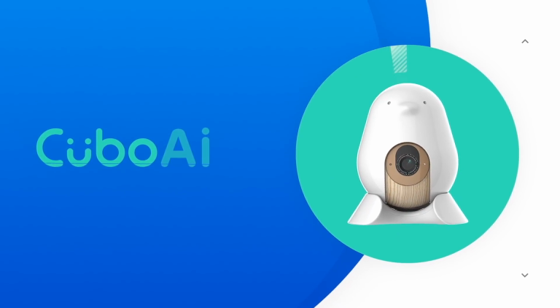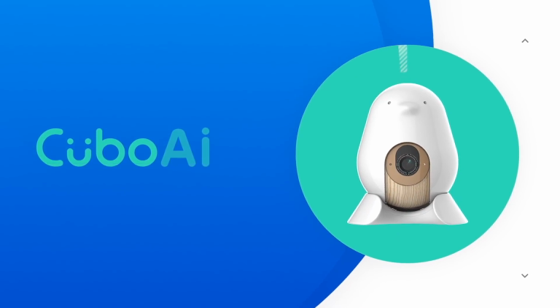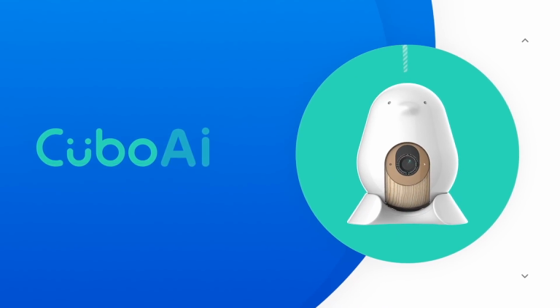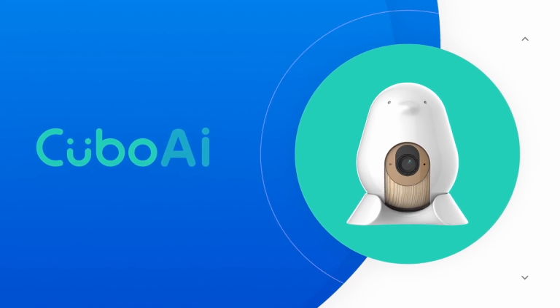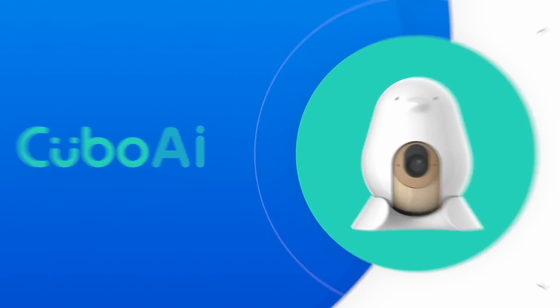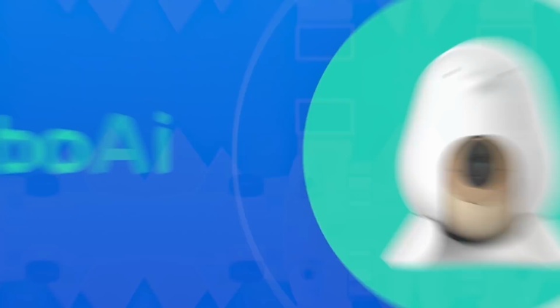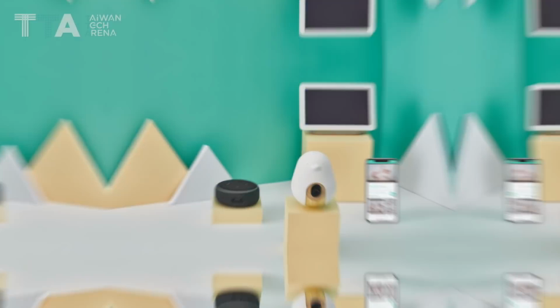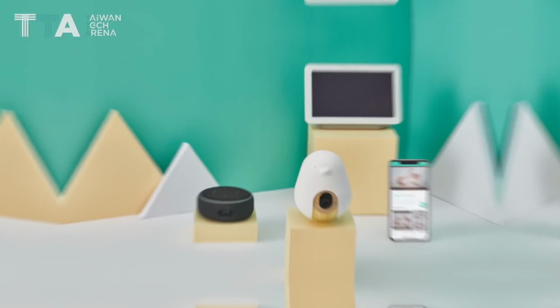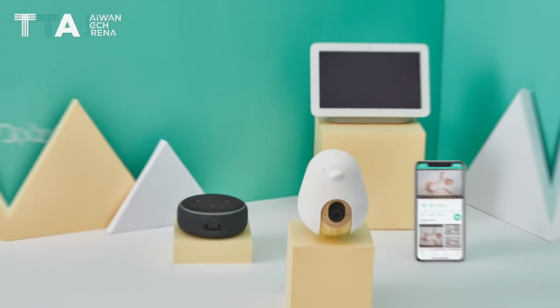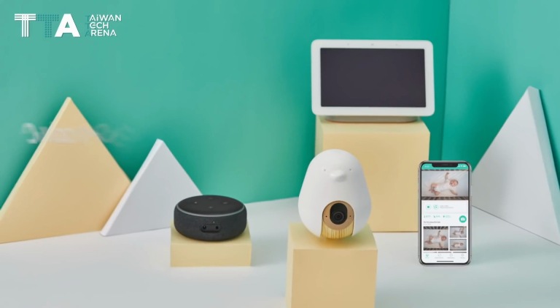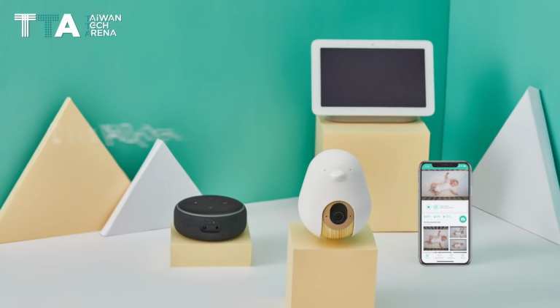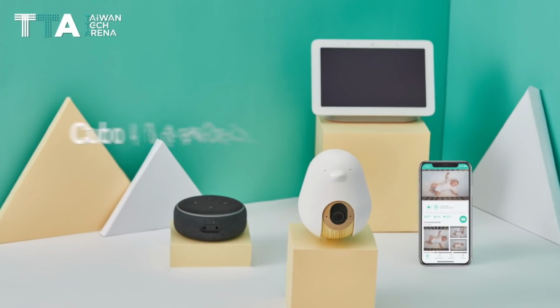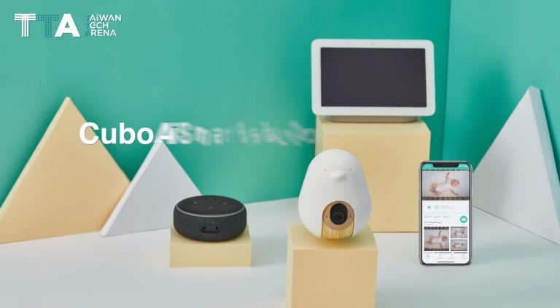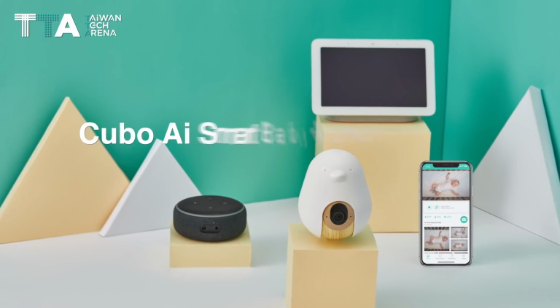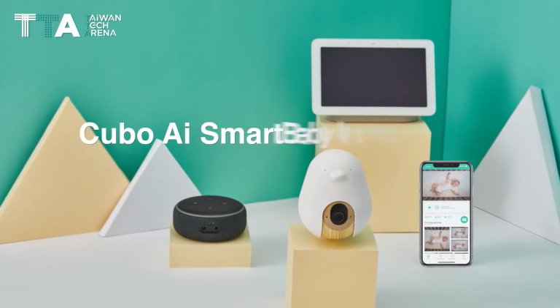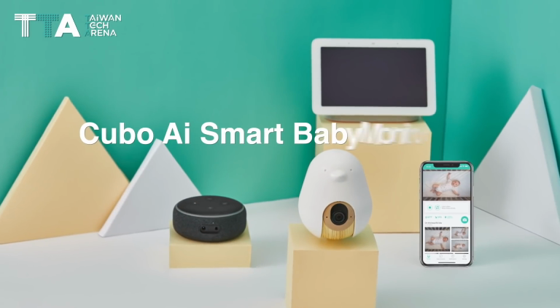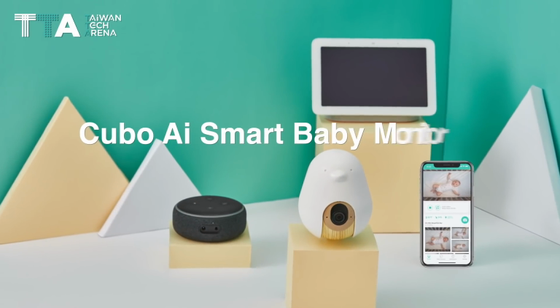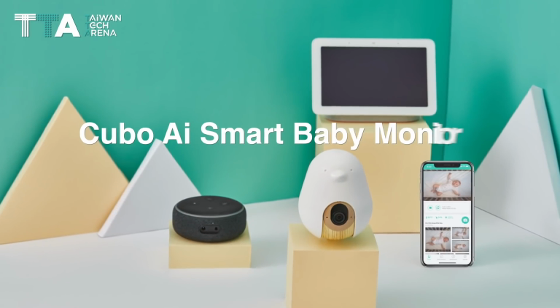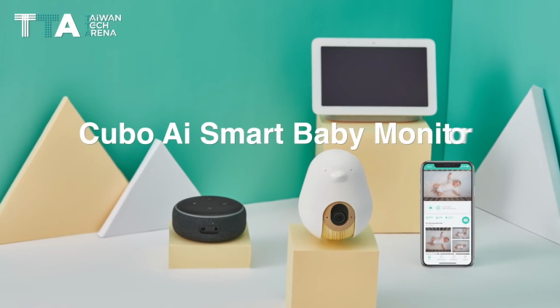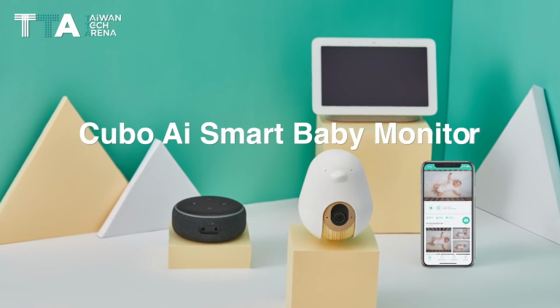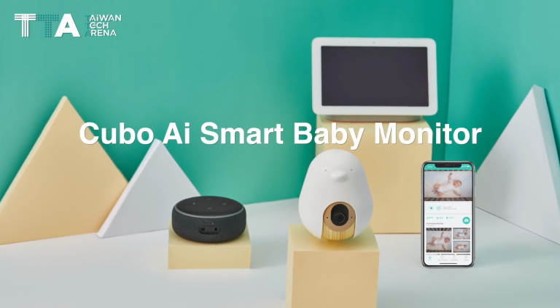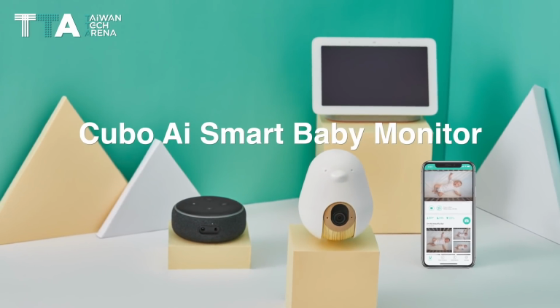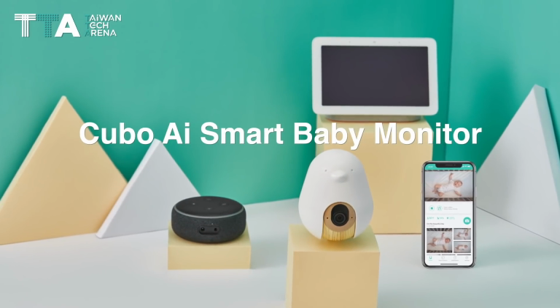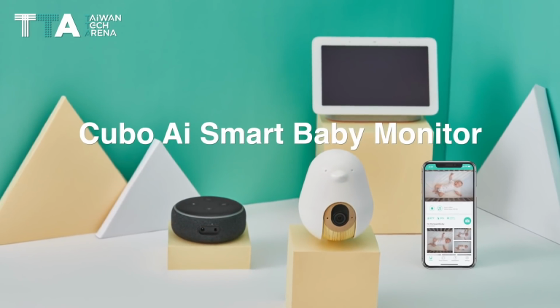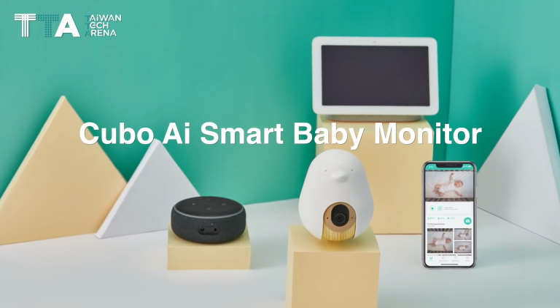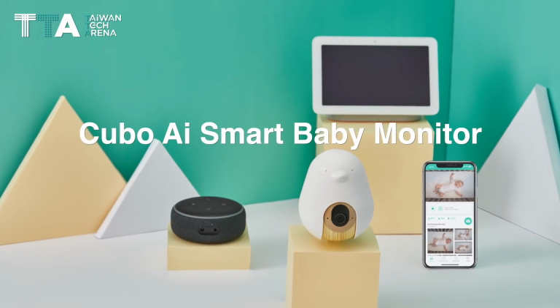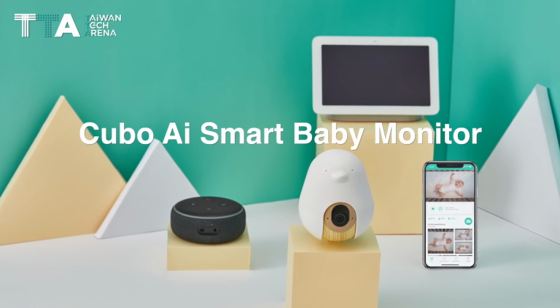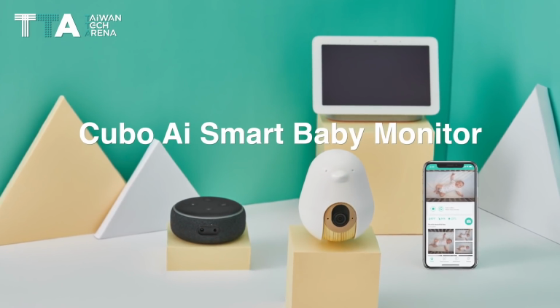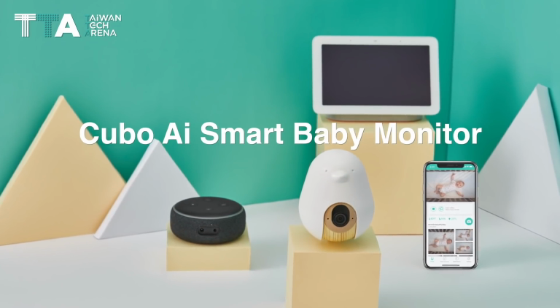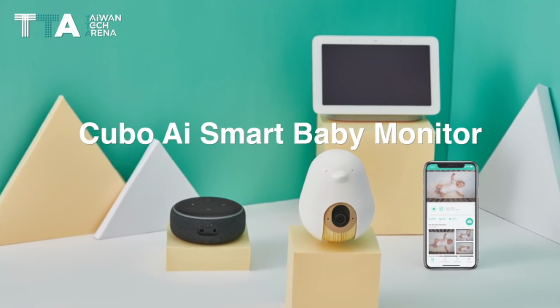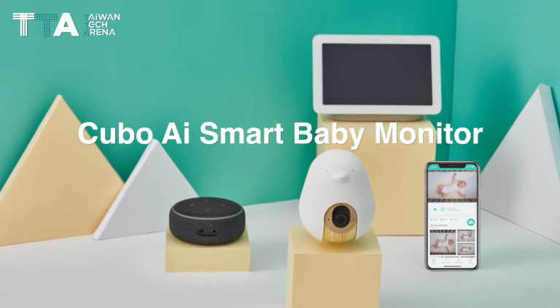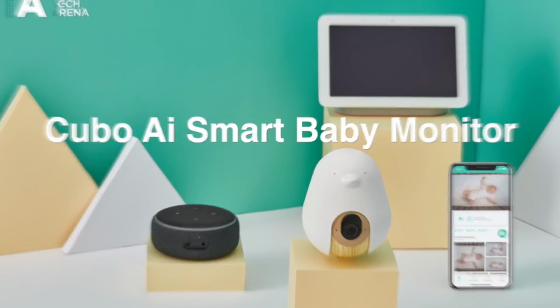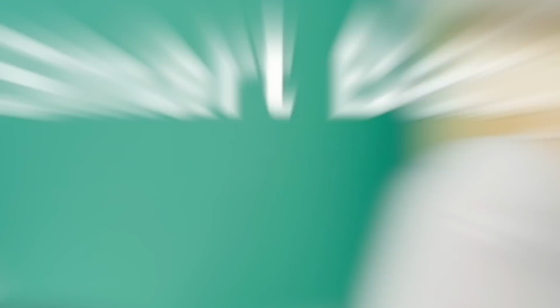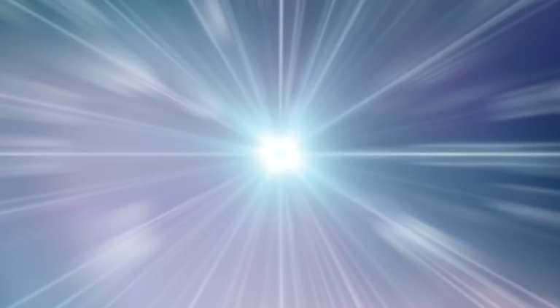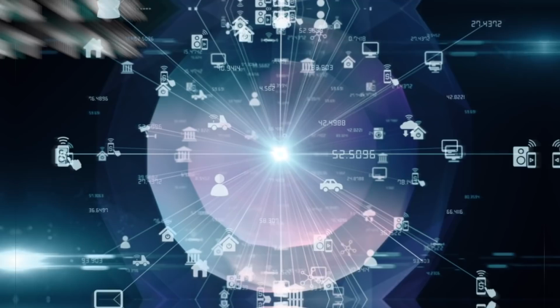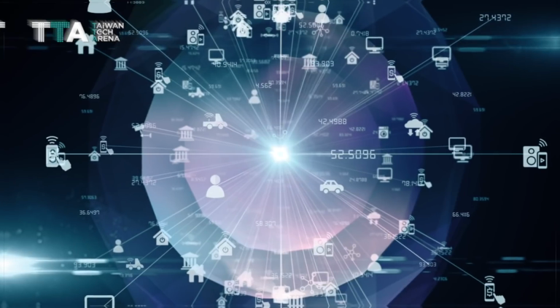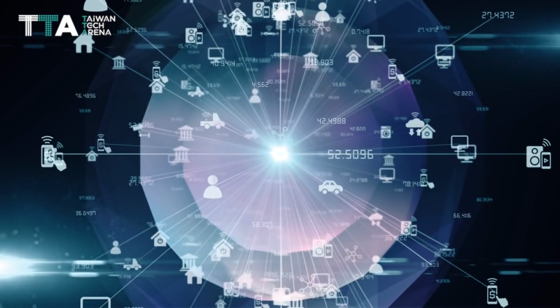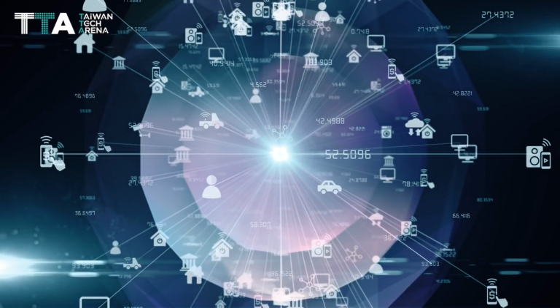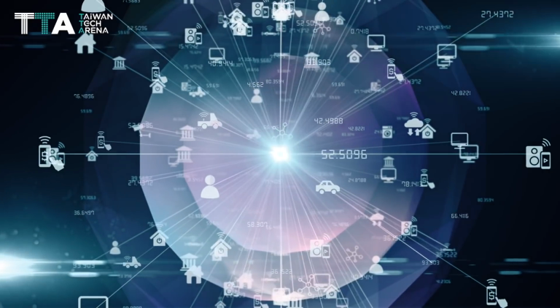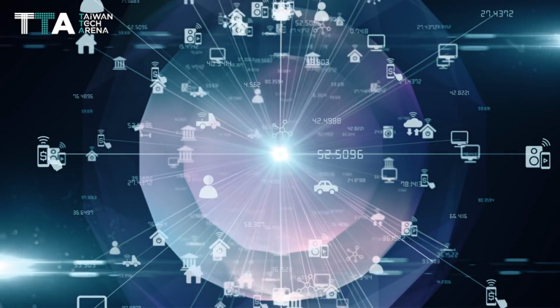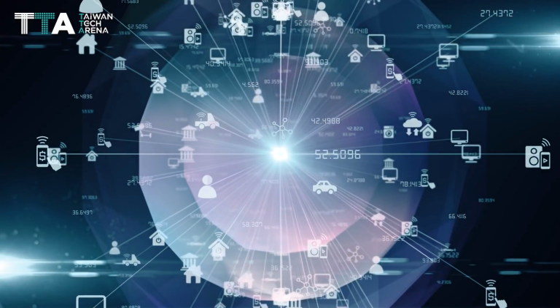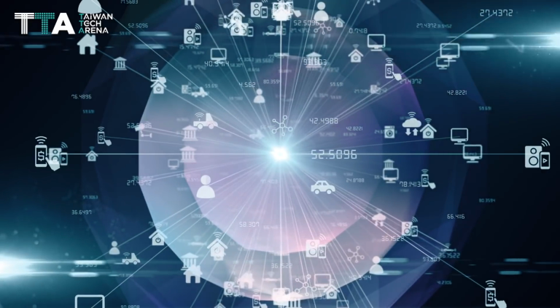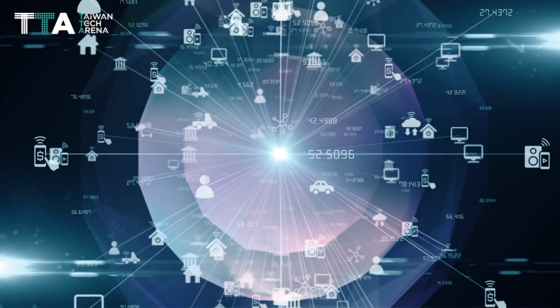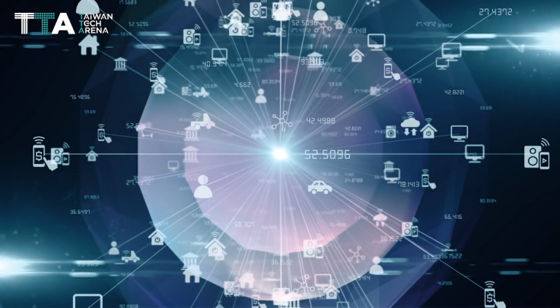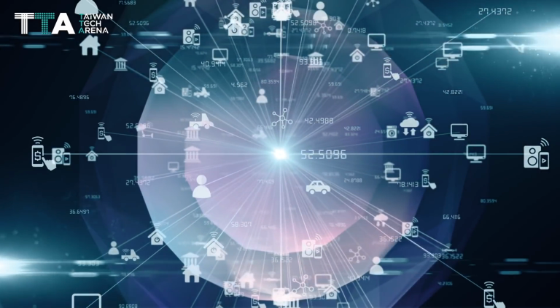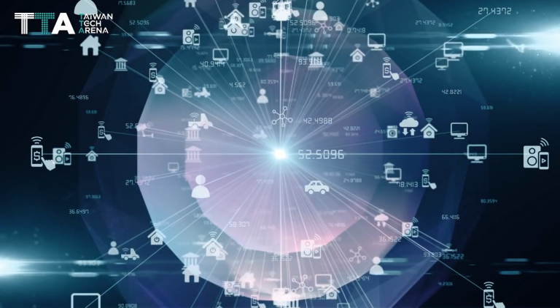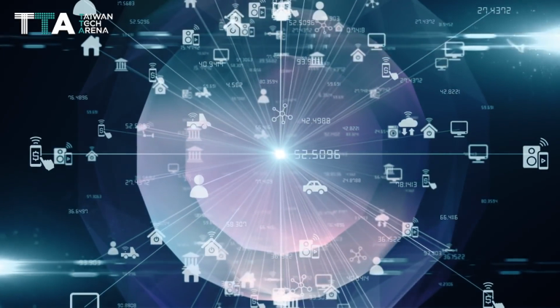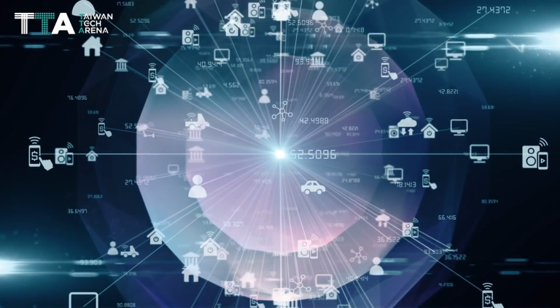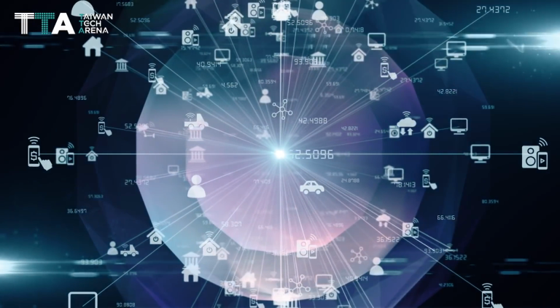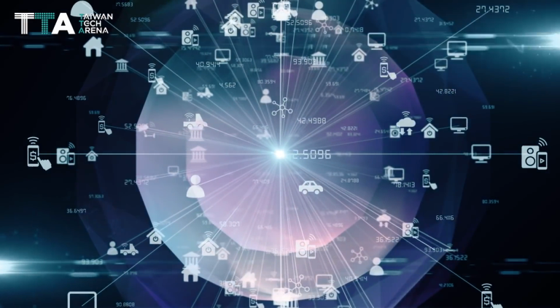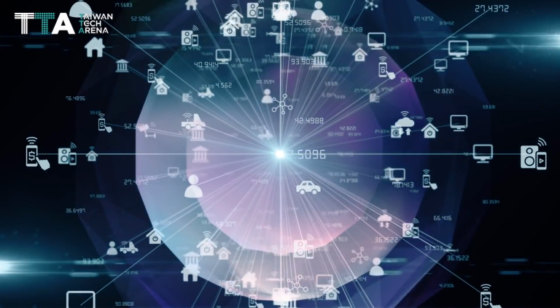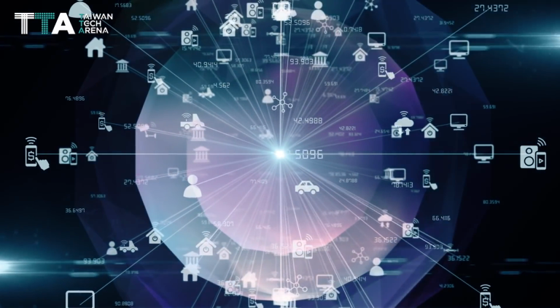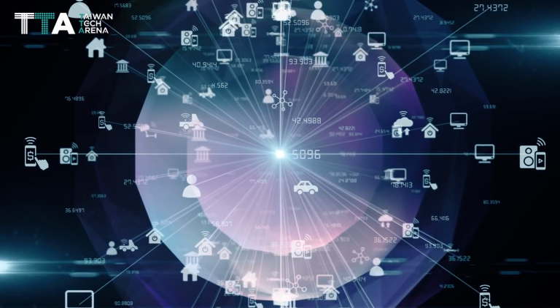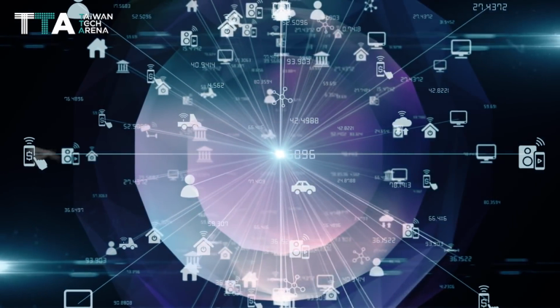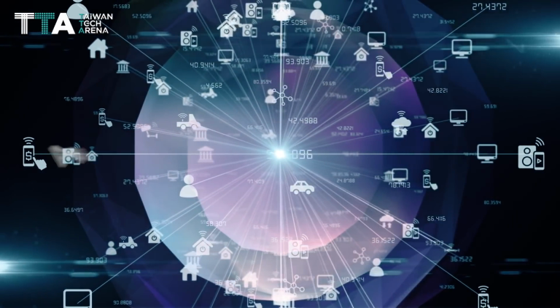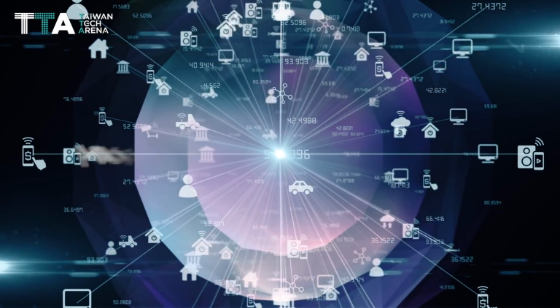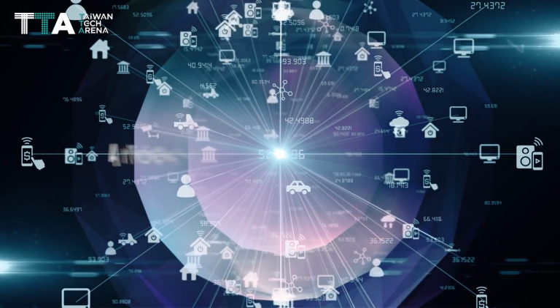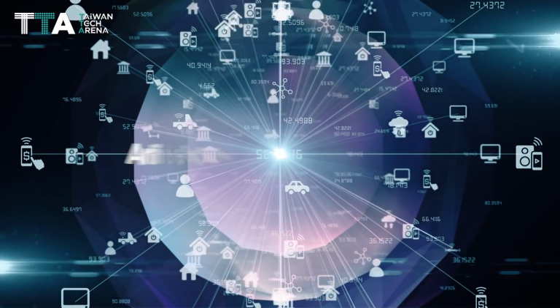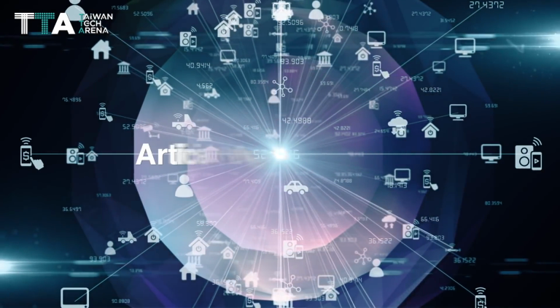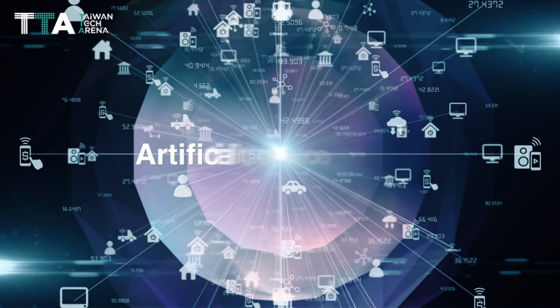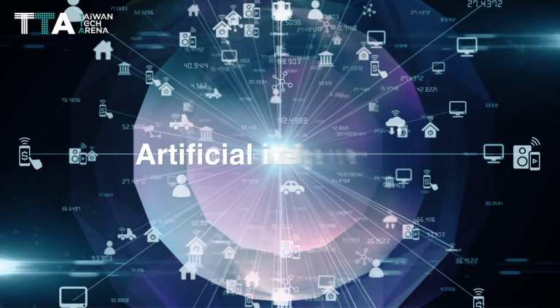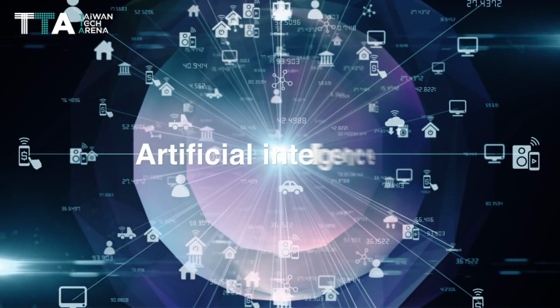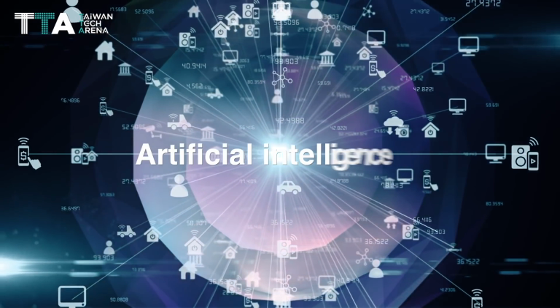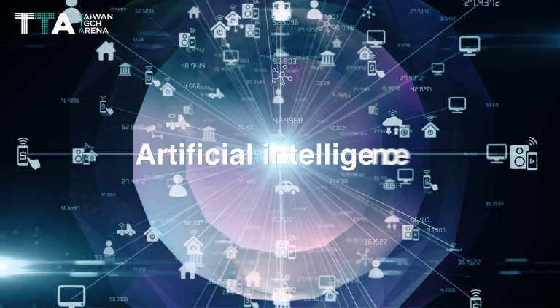Cubo AI Sleep Safety Bundle — the world's first micromotion sensor pad combined with artificial intelligence.